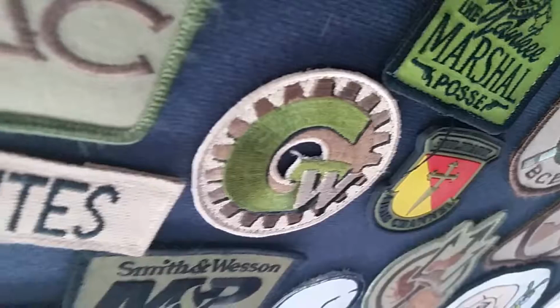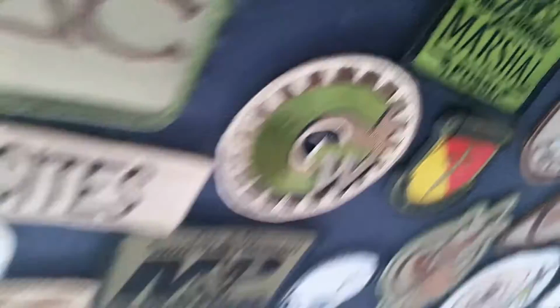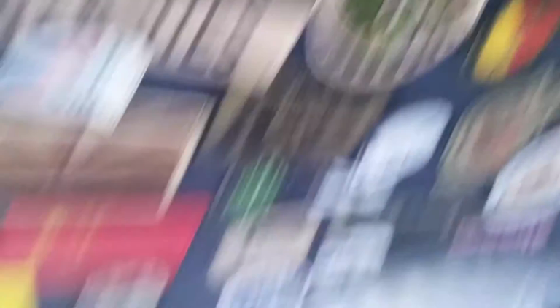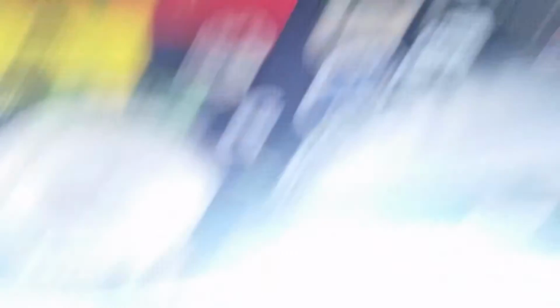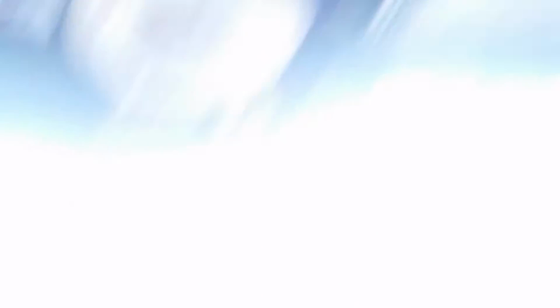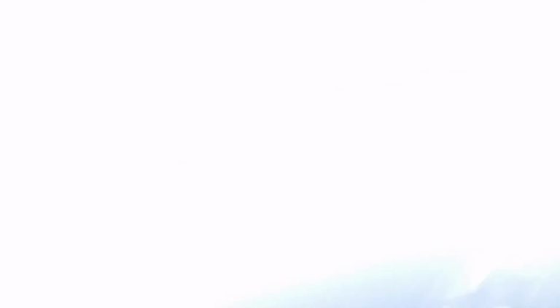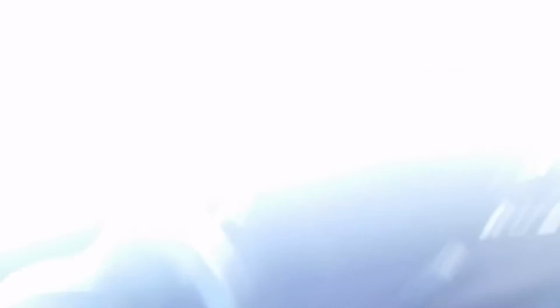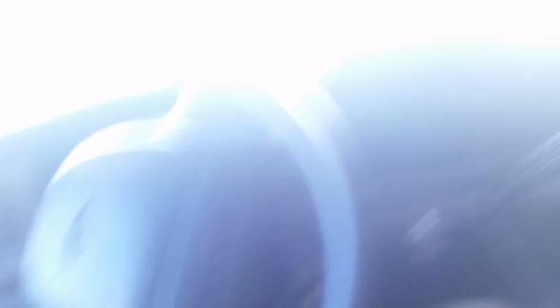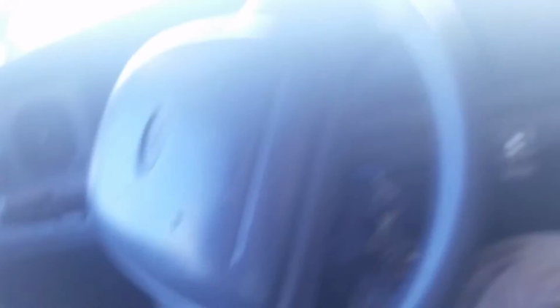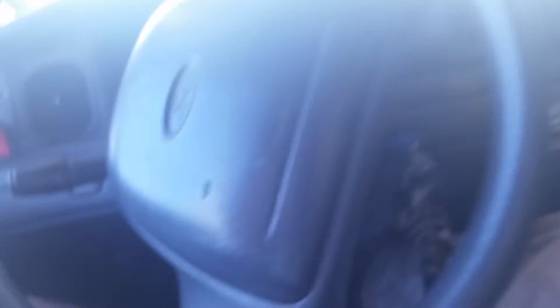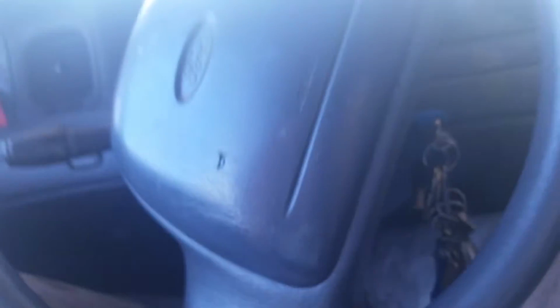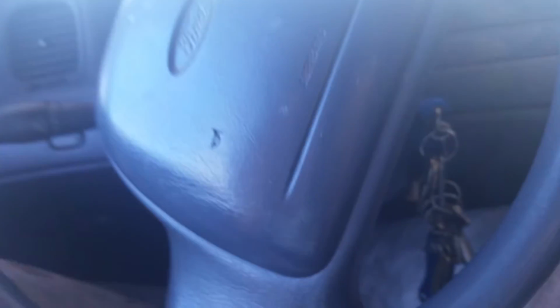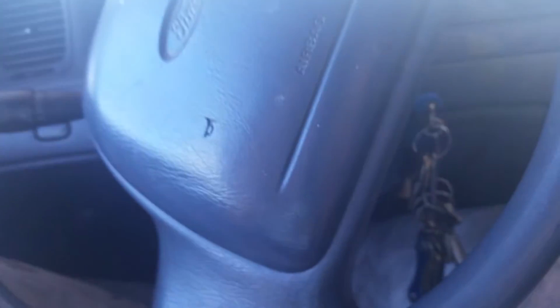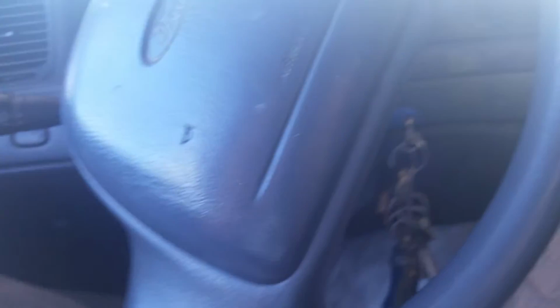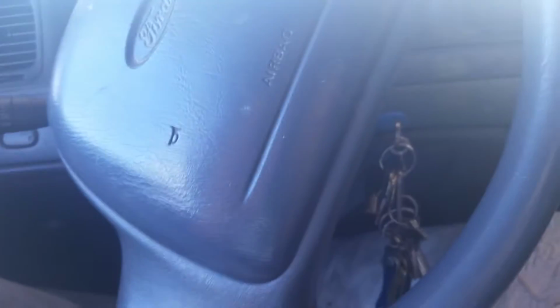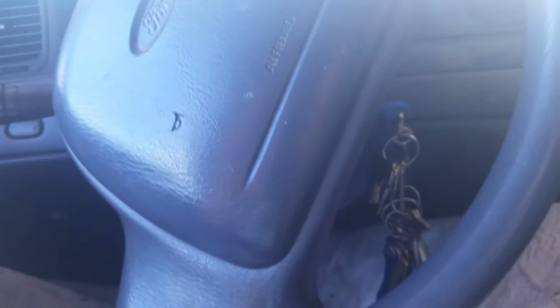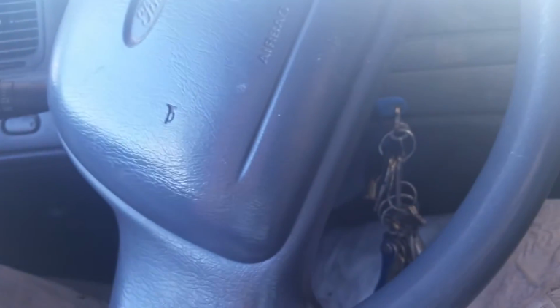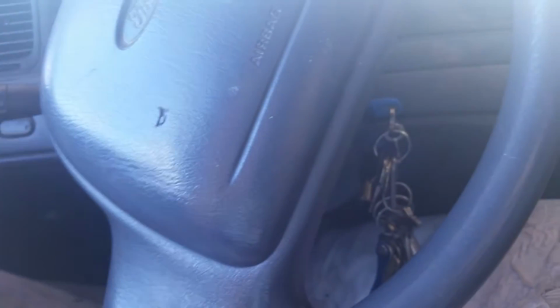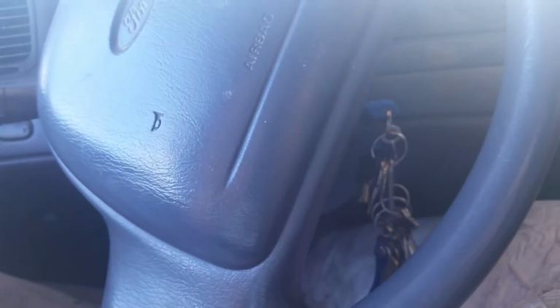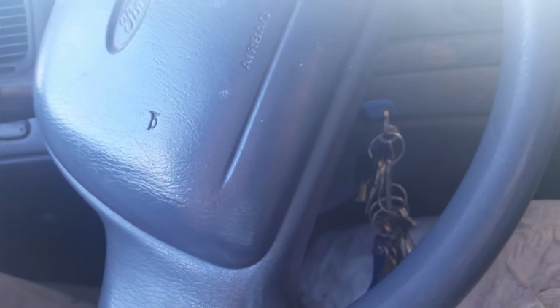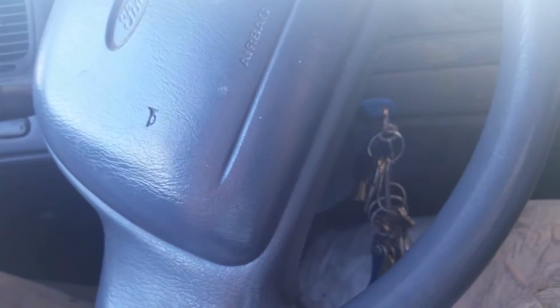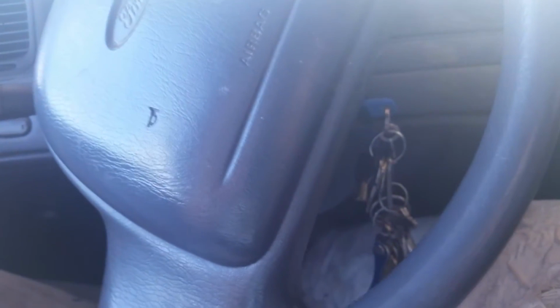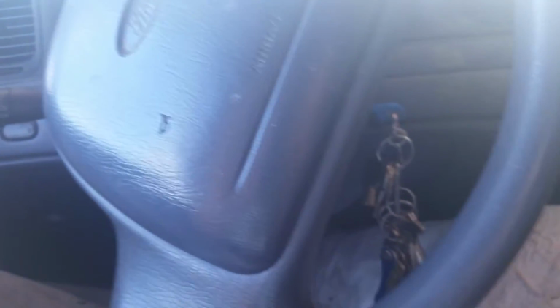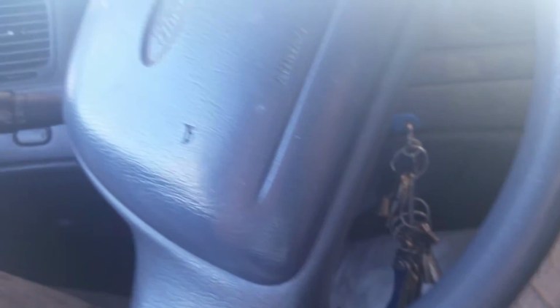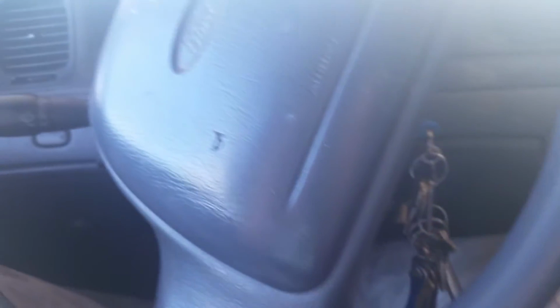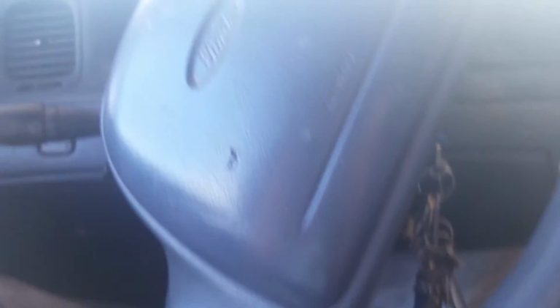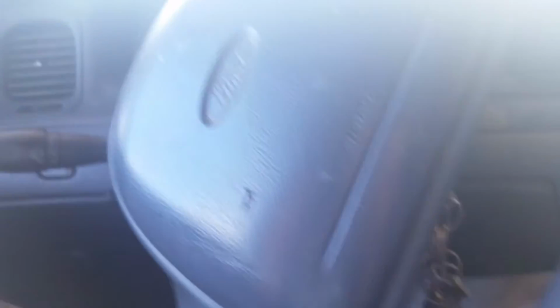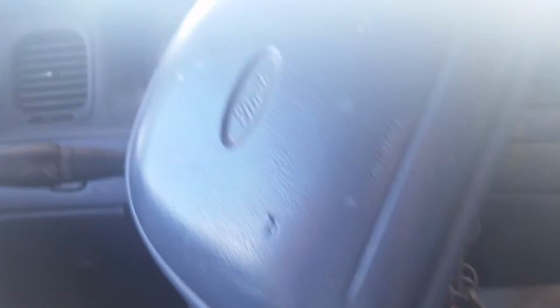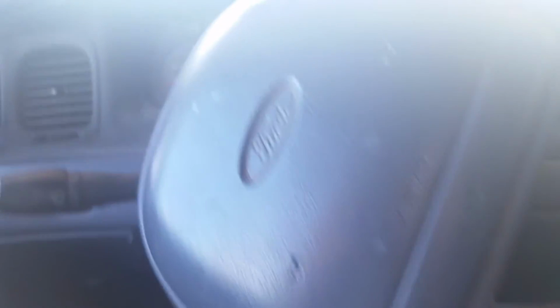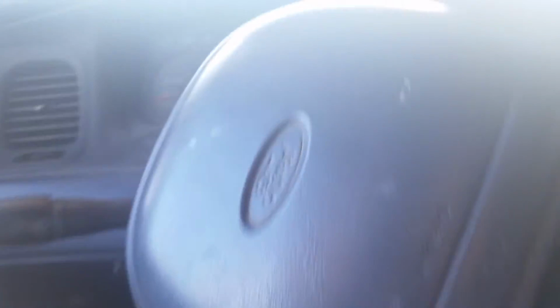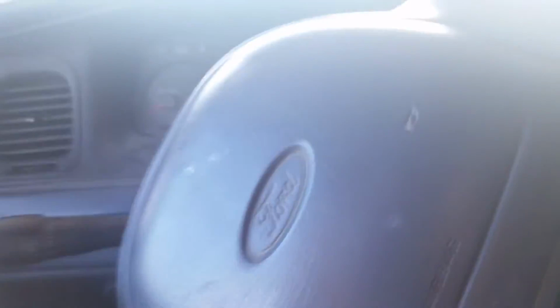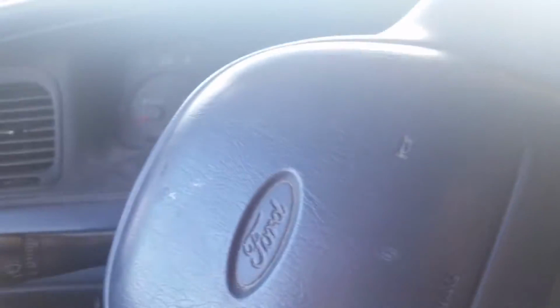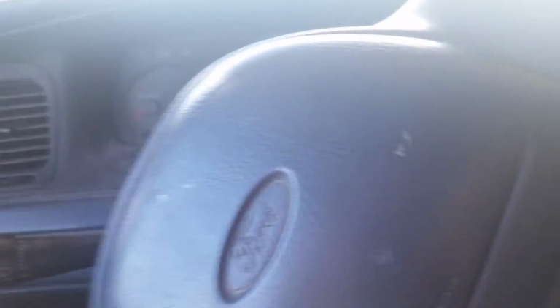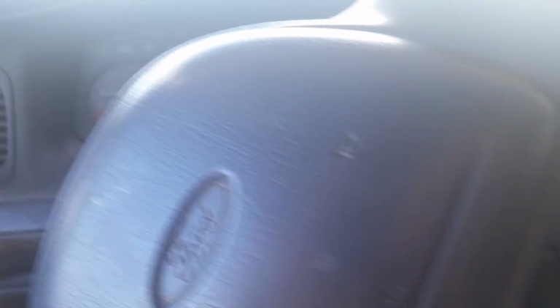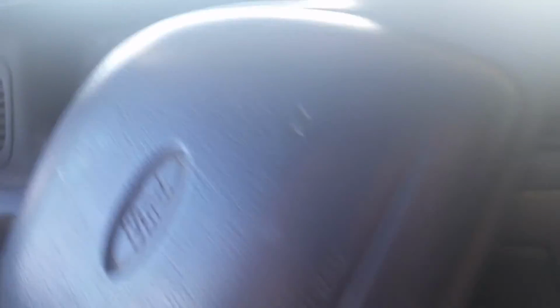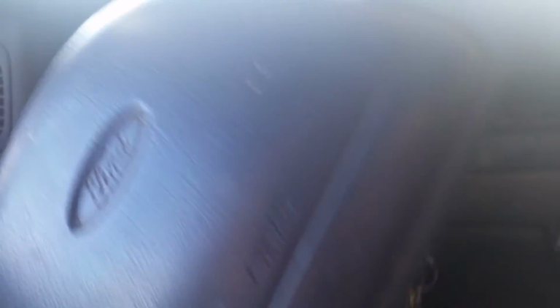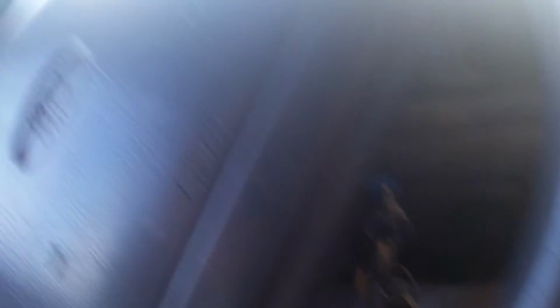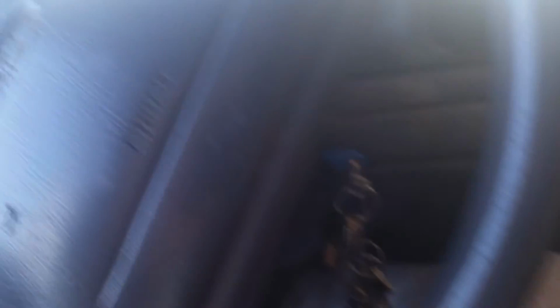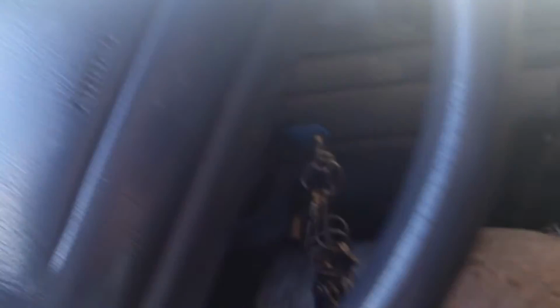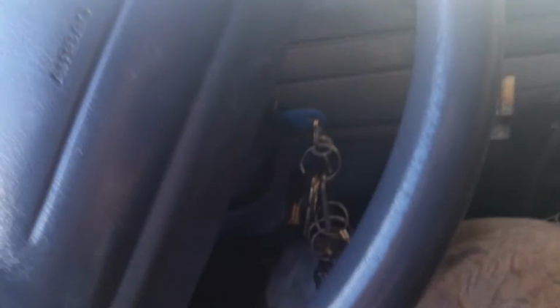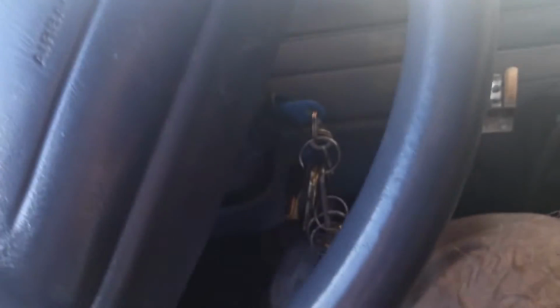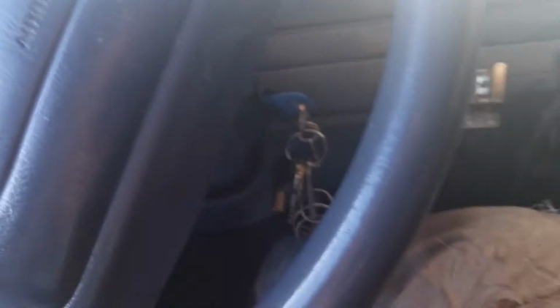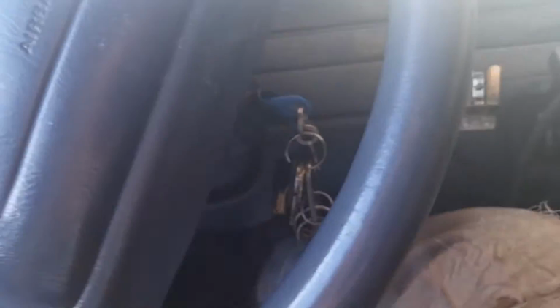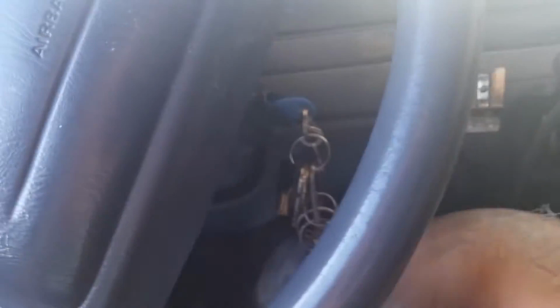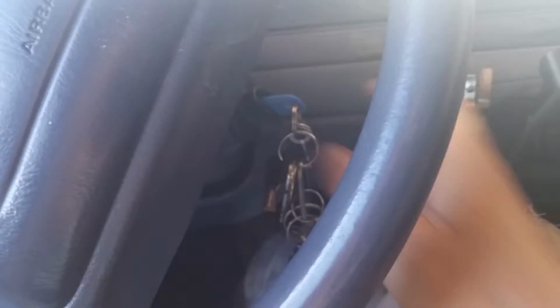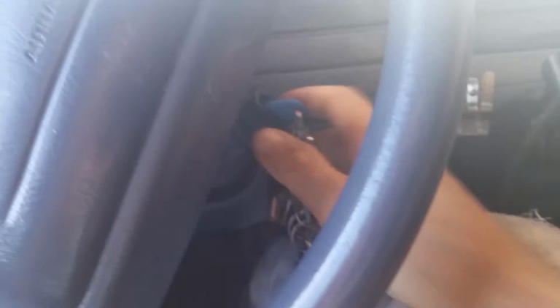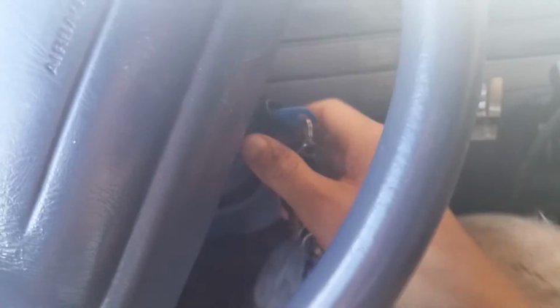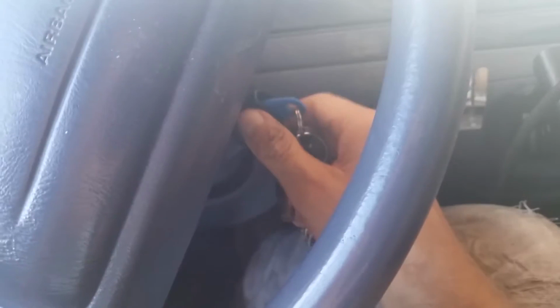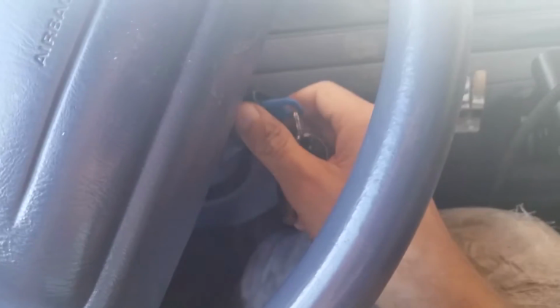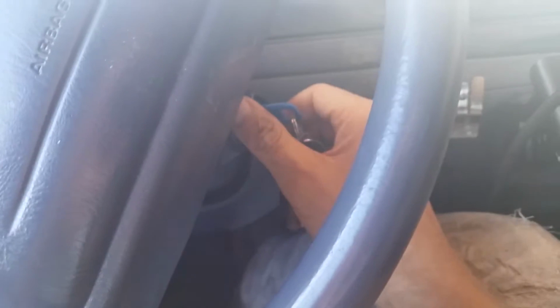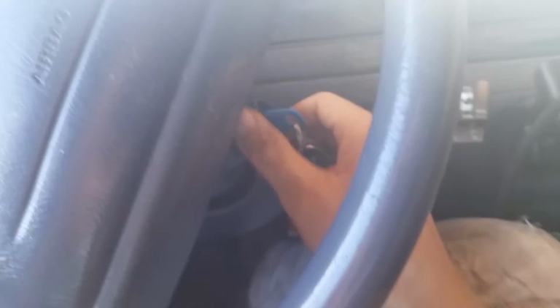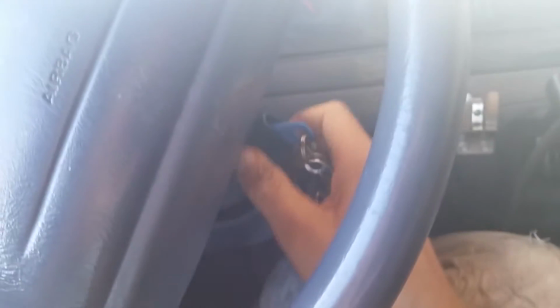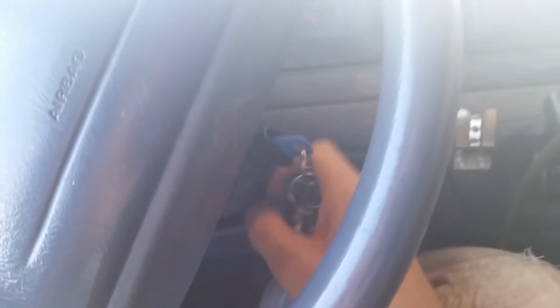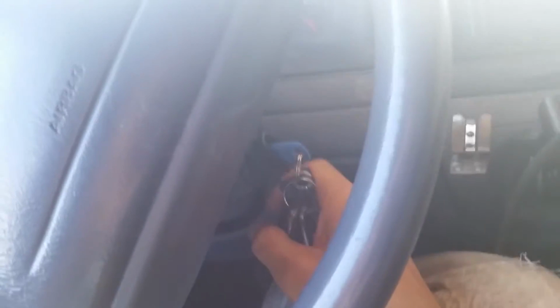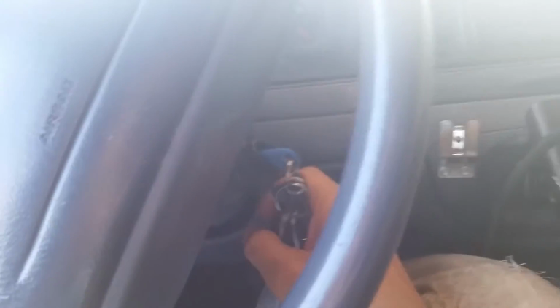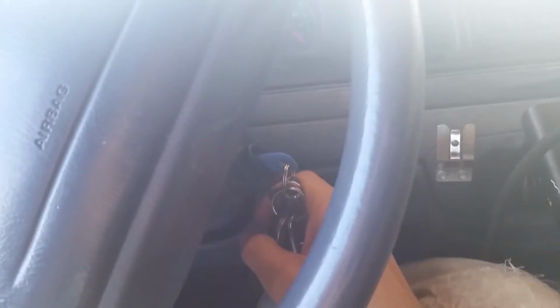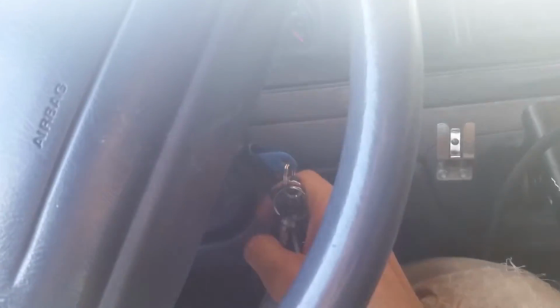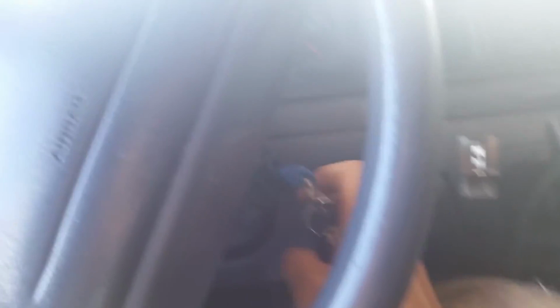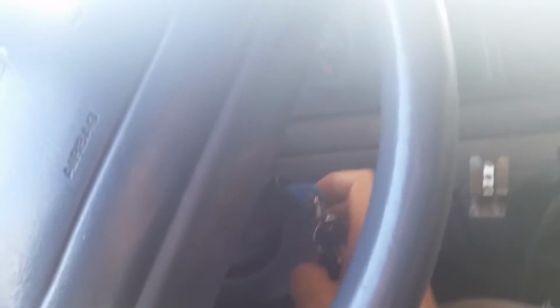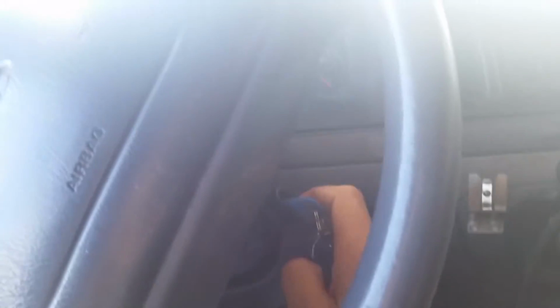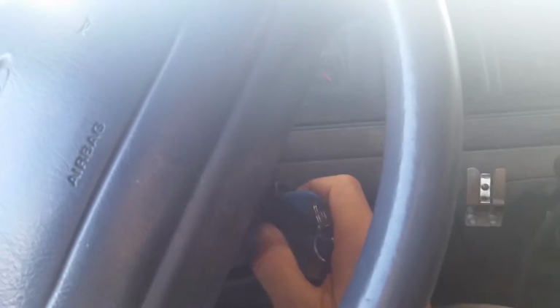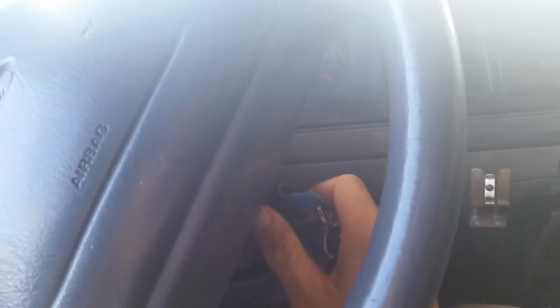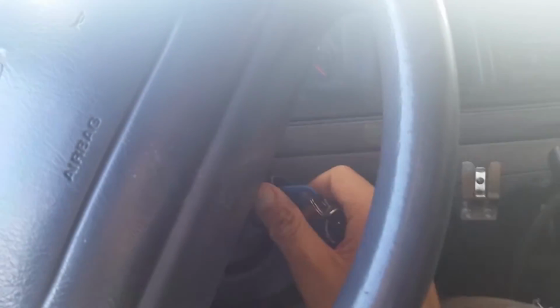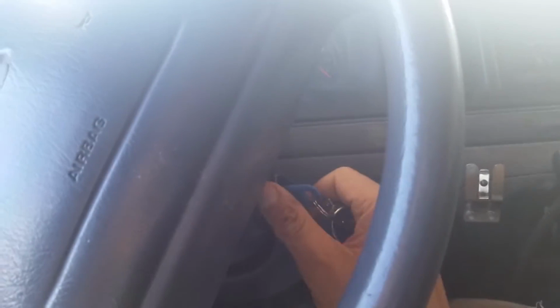Alright, we're going to try to disable the seatbelt buzzer that drives me nuts on the Crown Vic. I saw some stuff online and I'm going to give it a try.